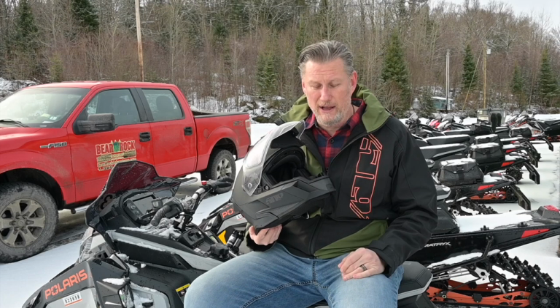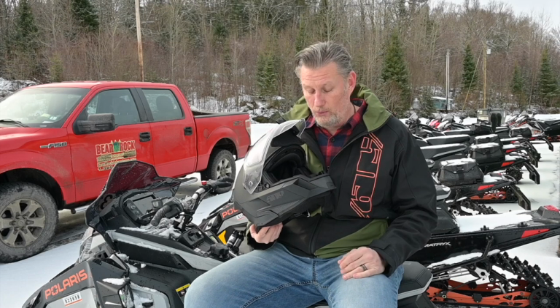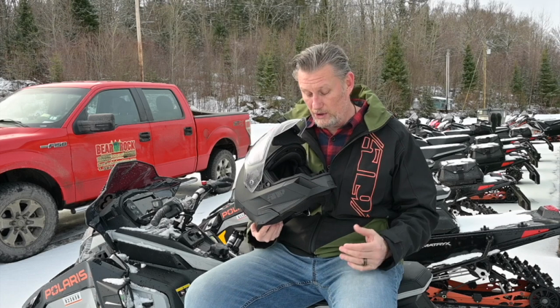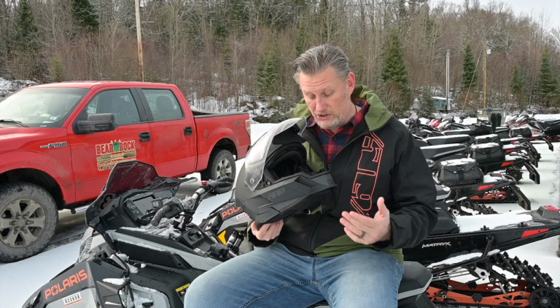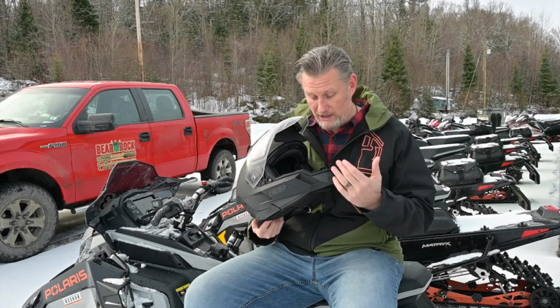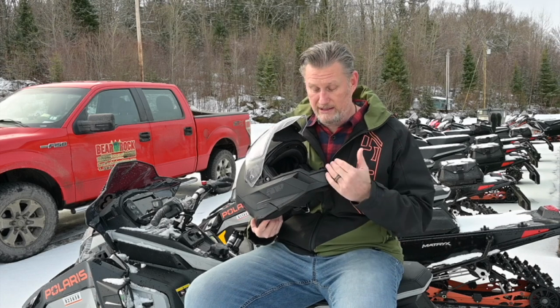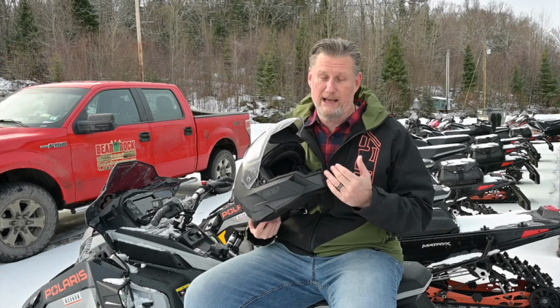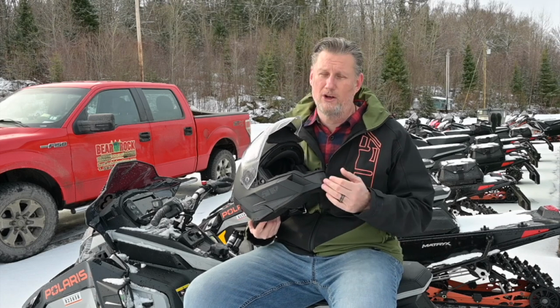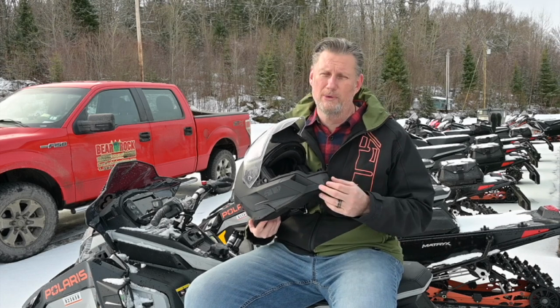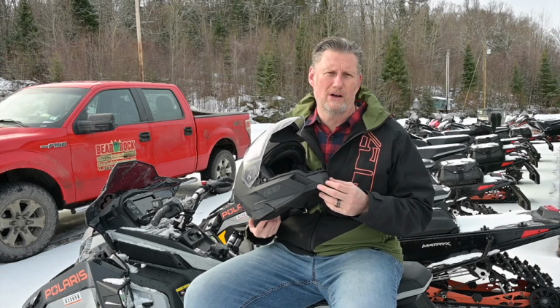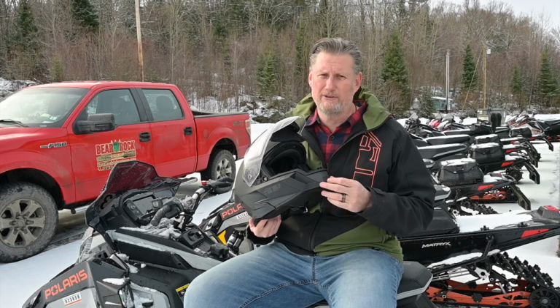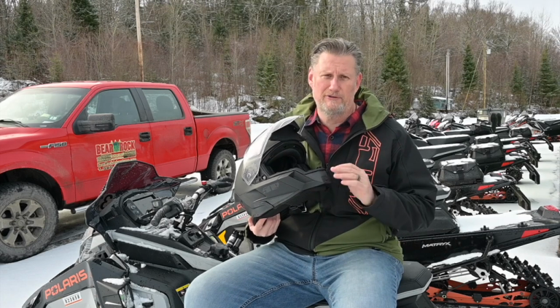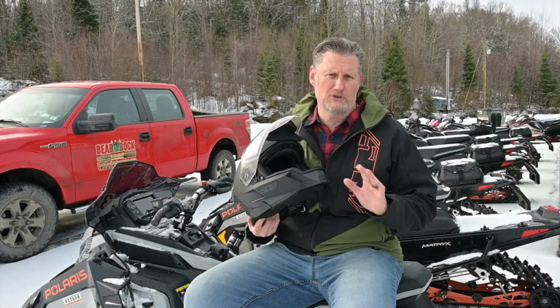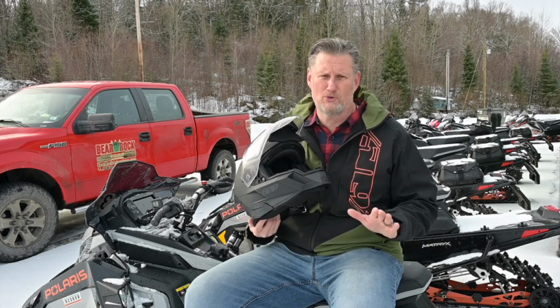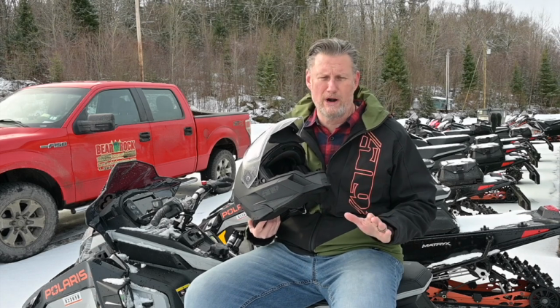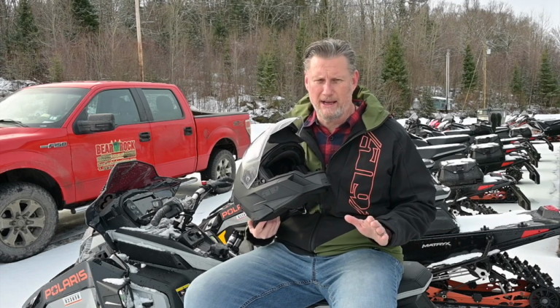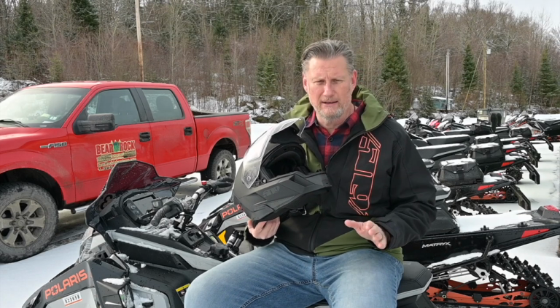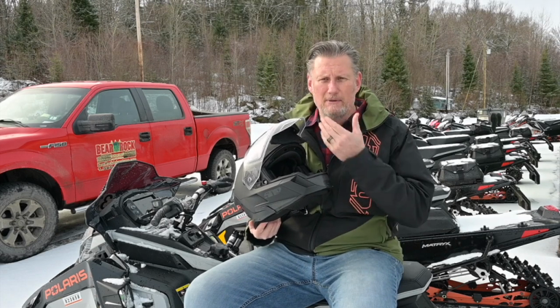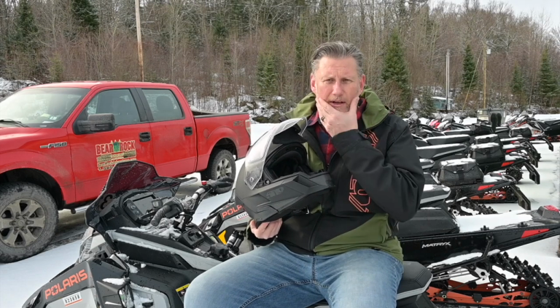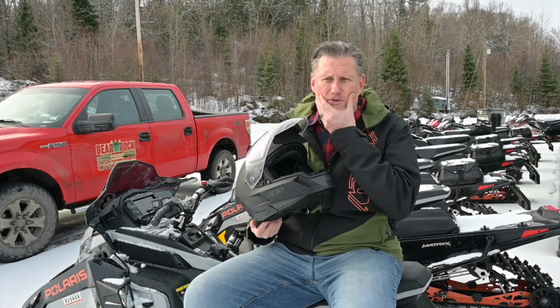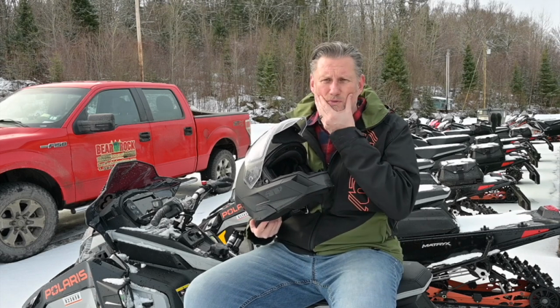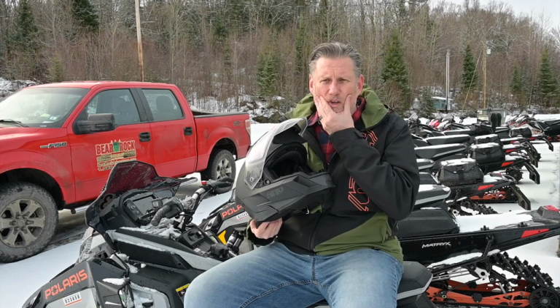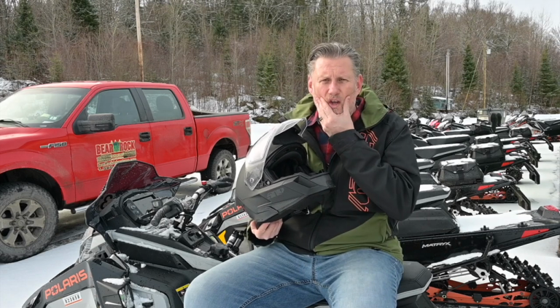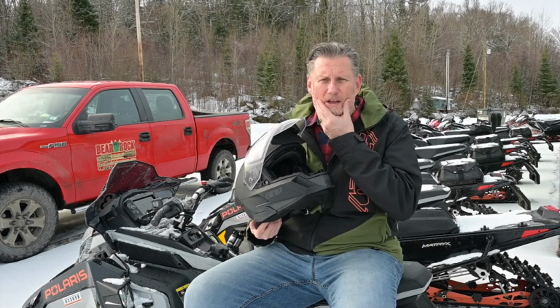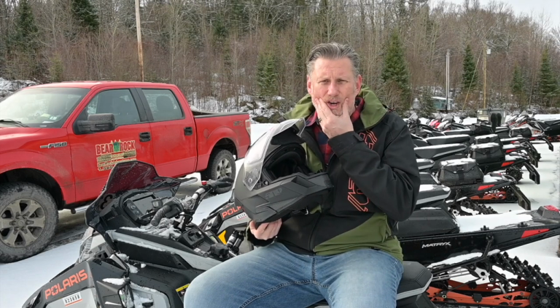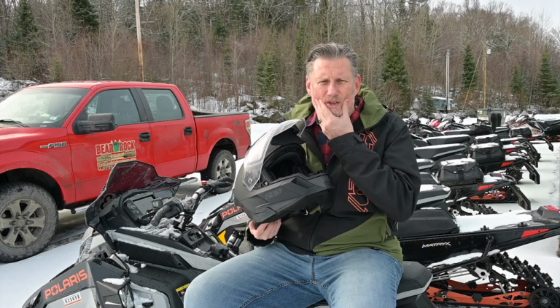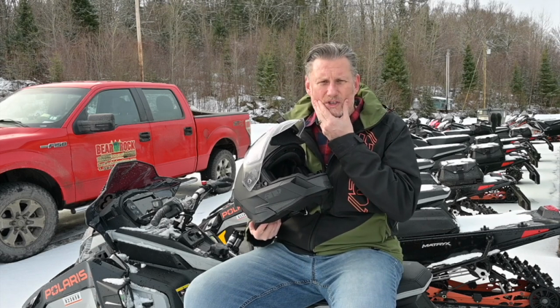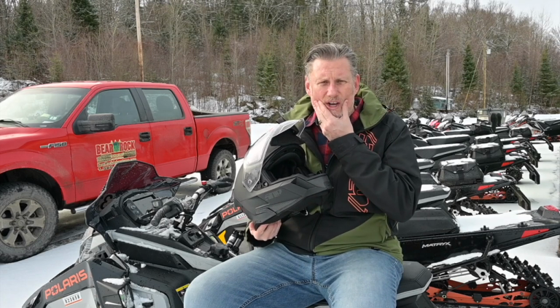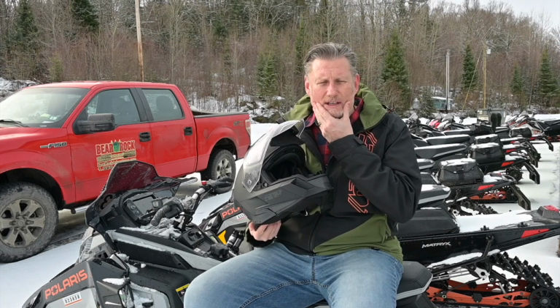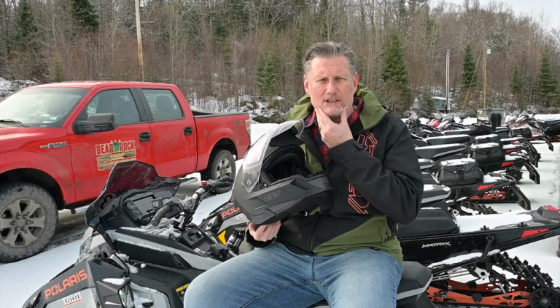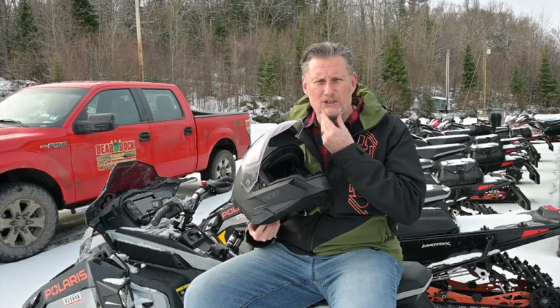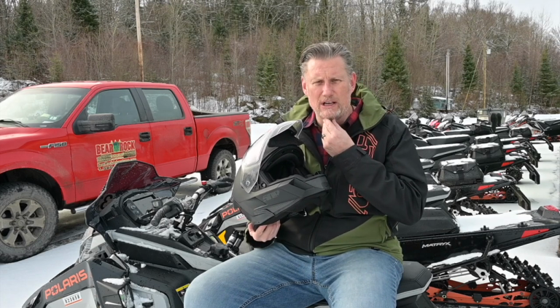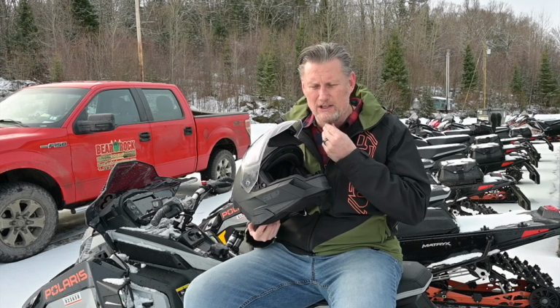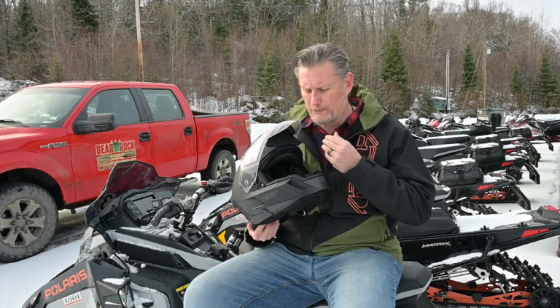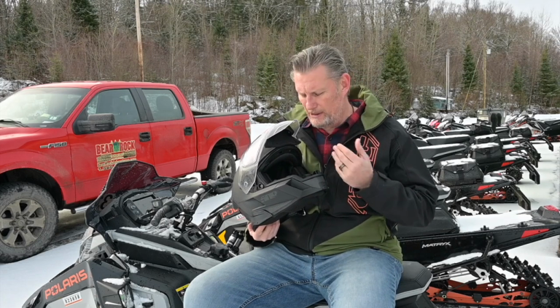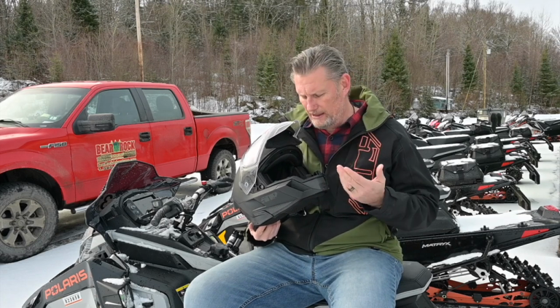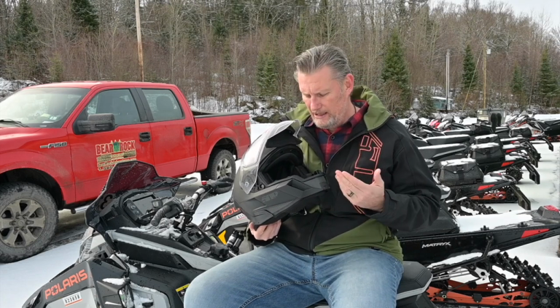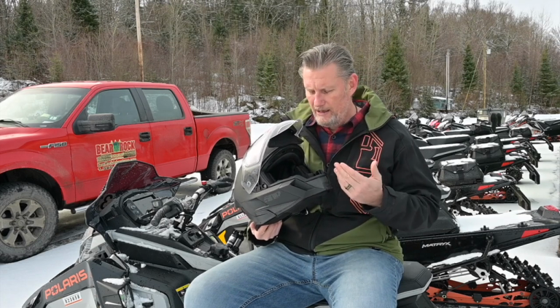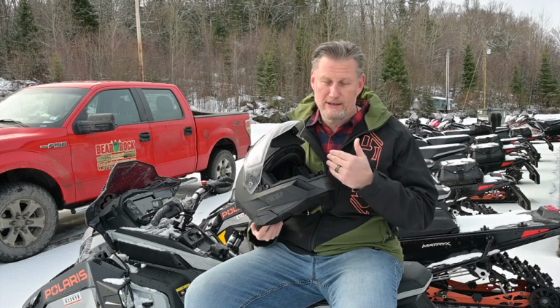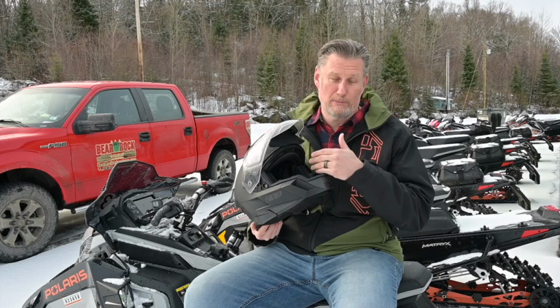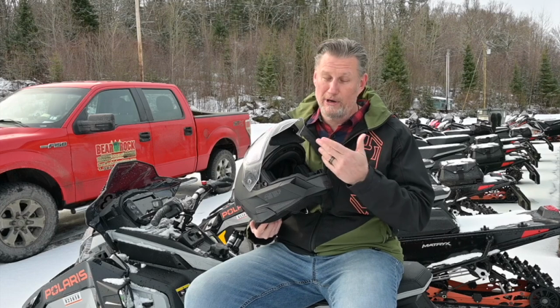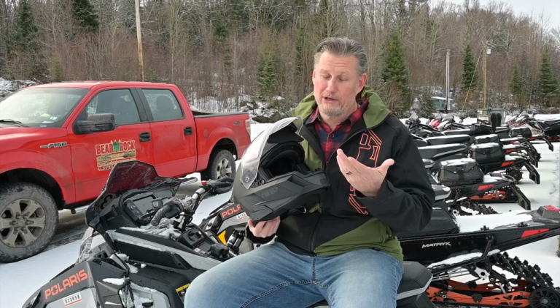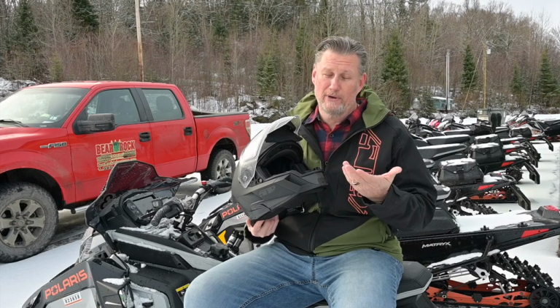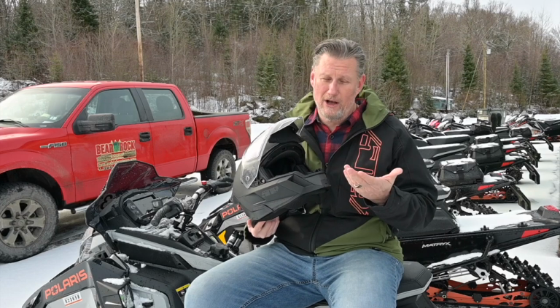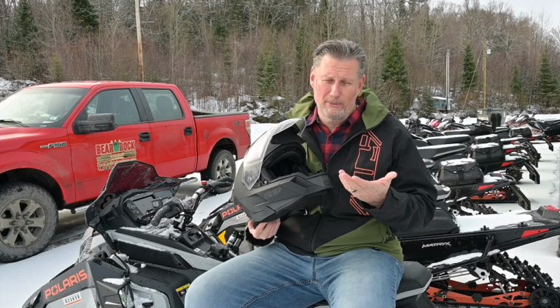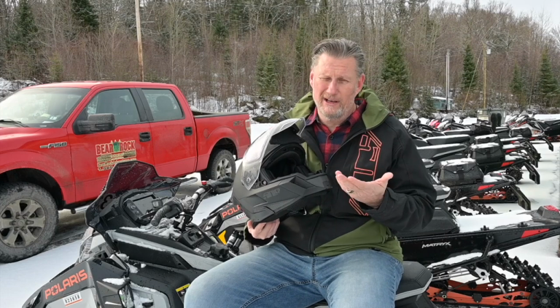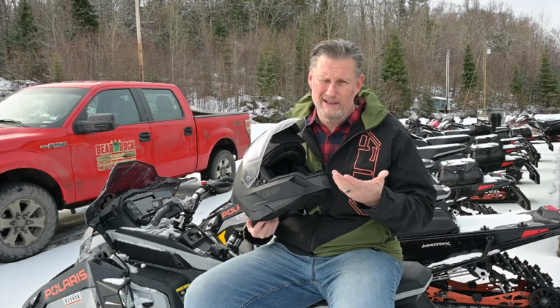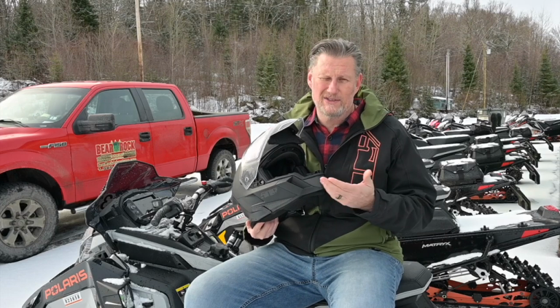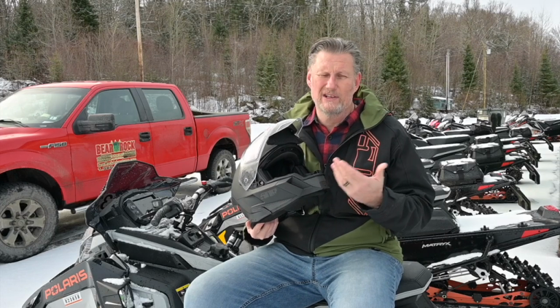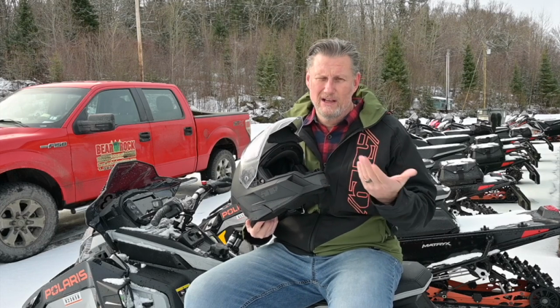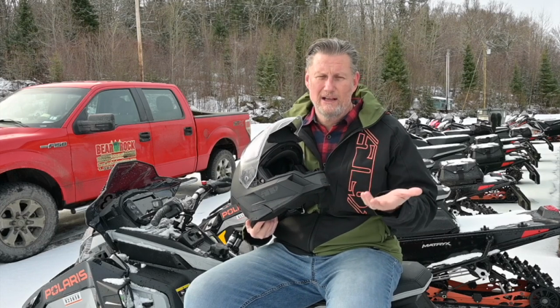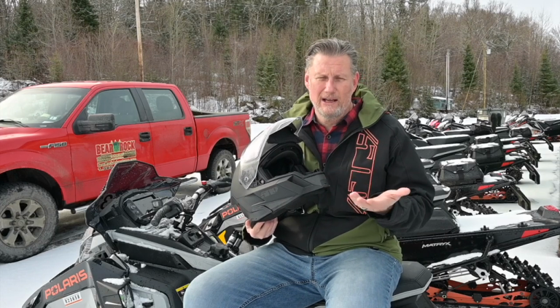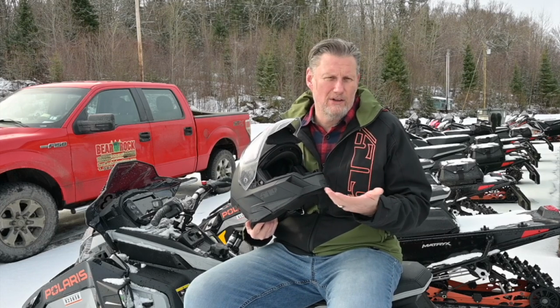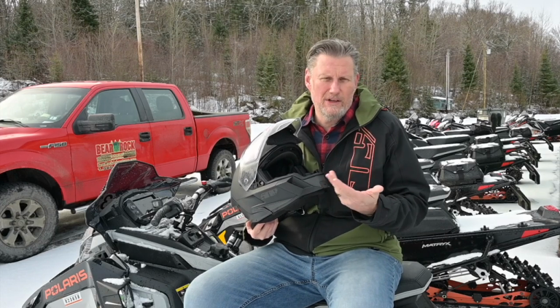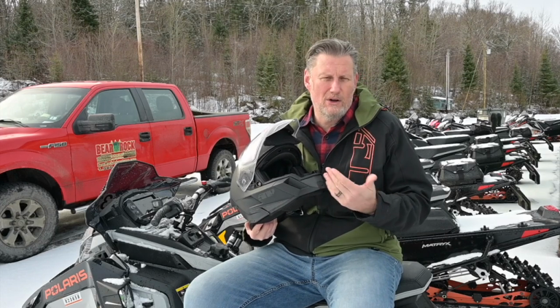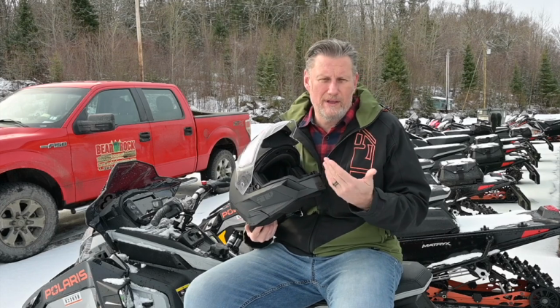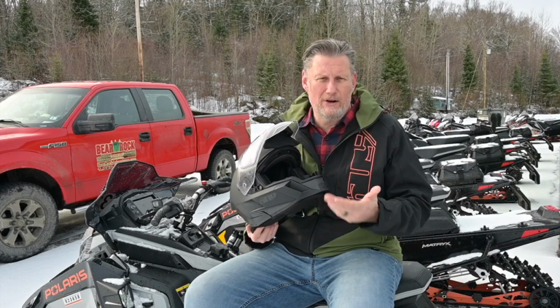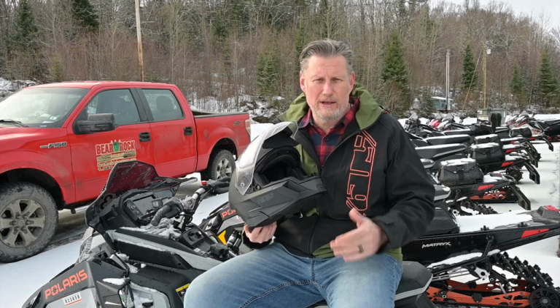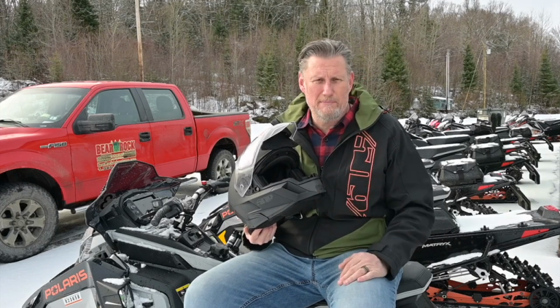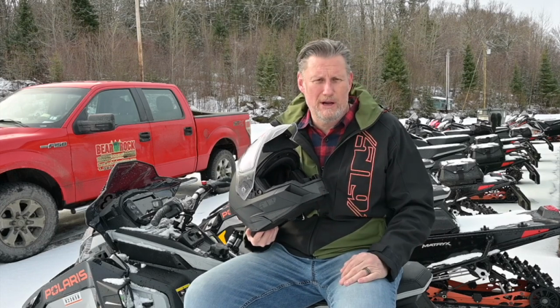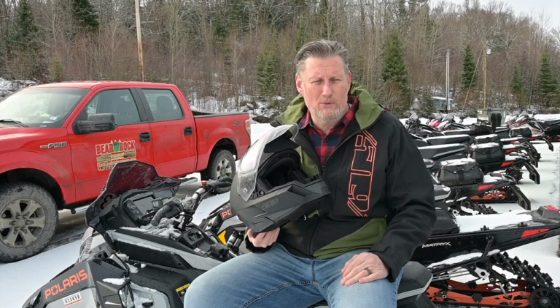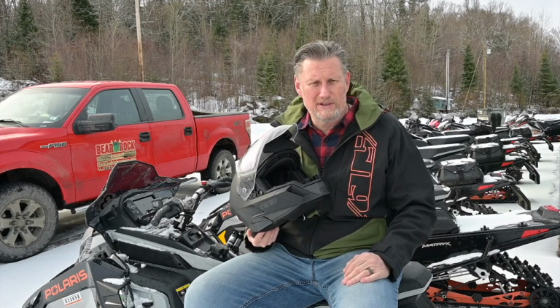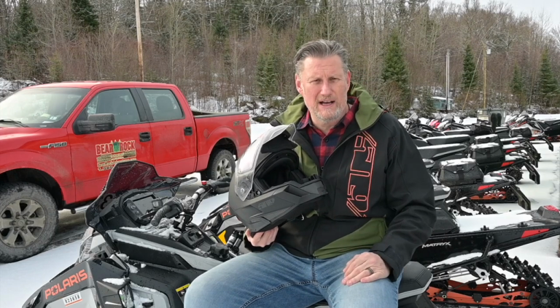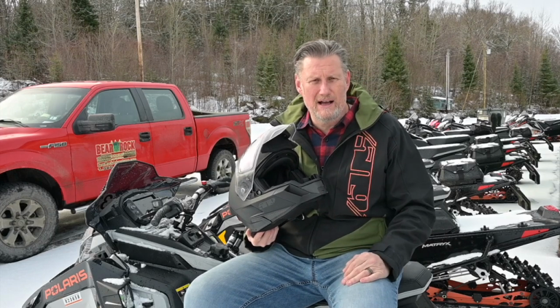But once you get the helmet on, it feels great. It's really snug in the cheeks, but as a brand new helmet is, that'll get better with time.